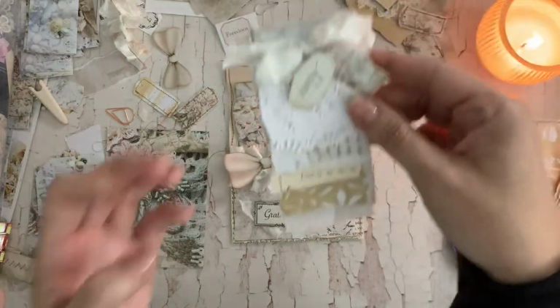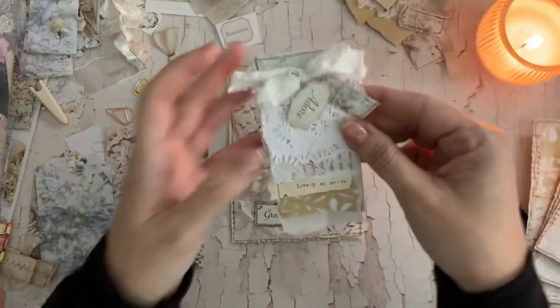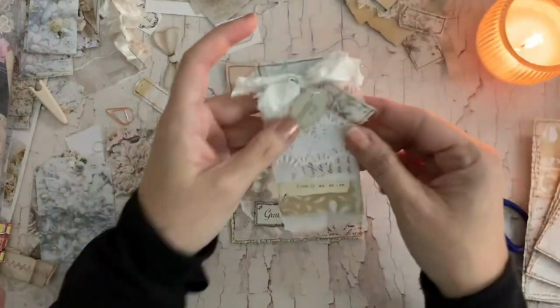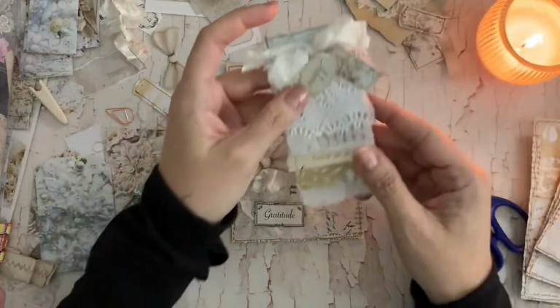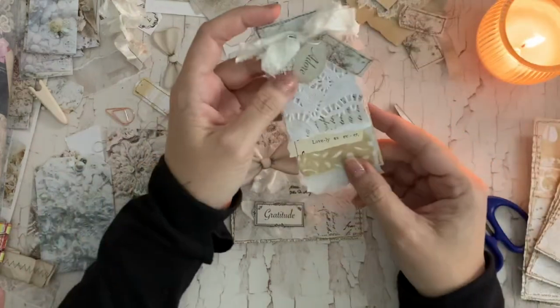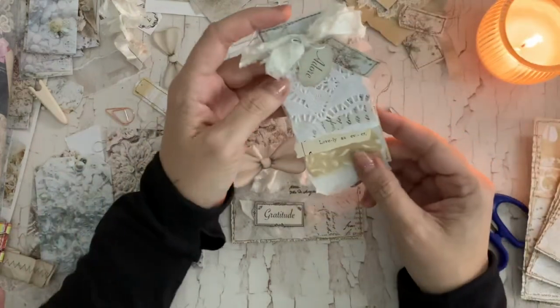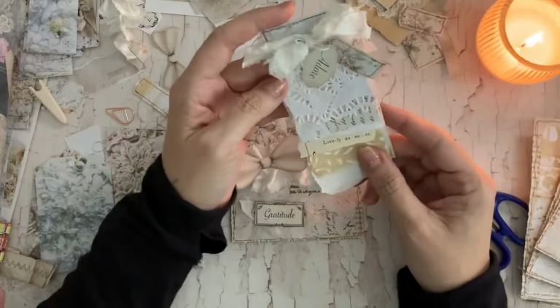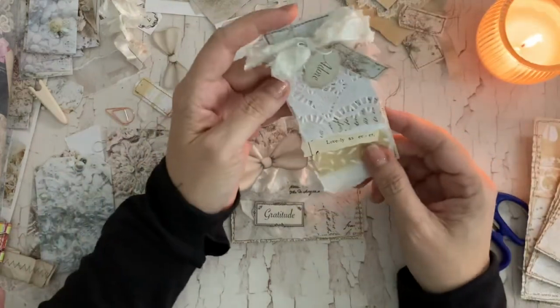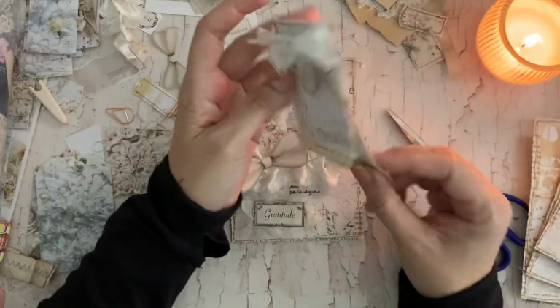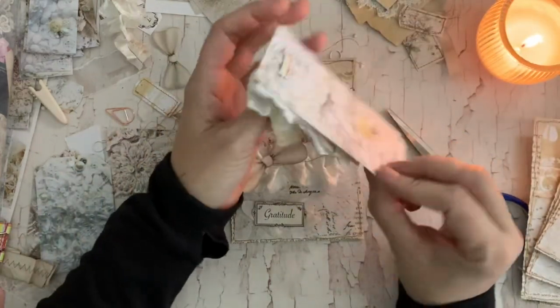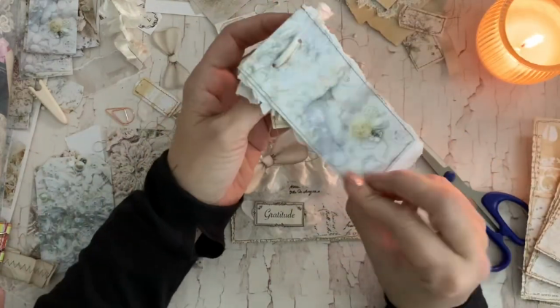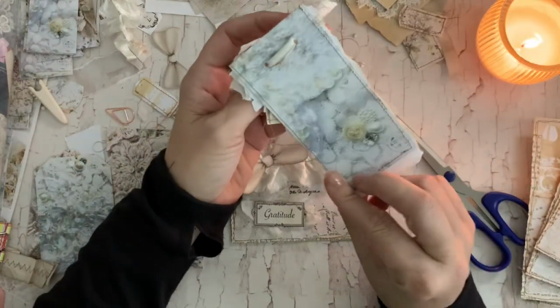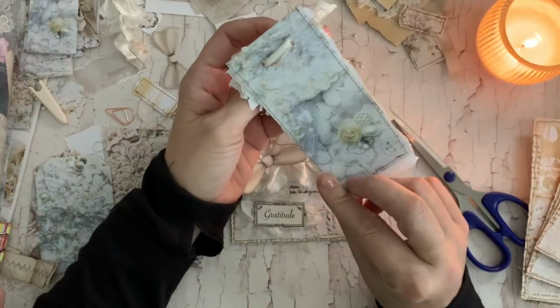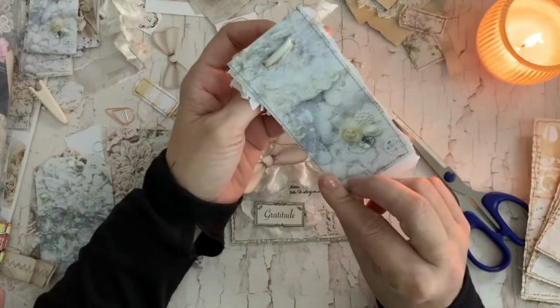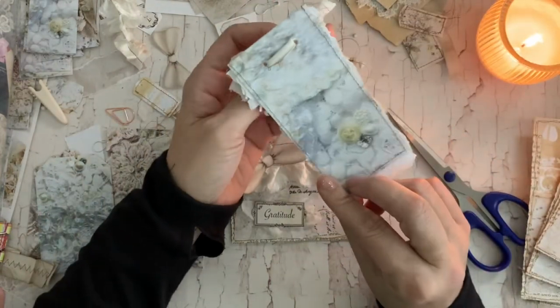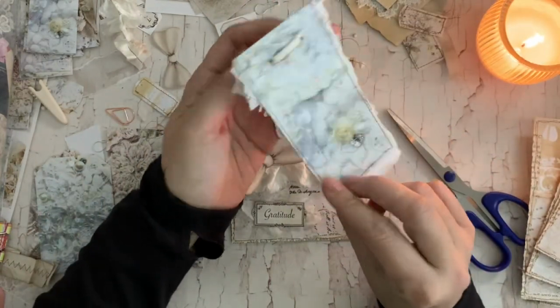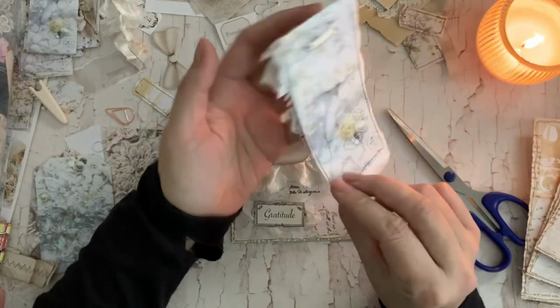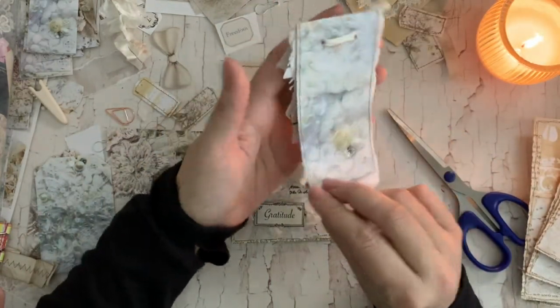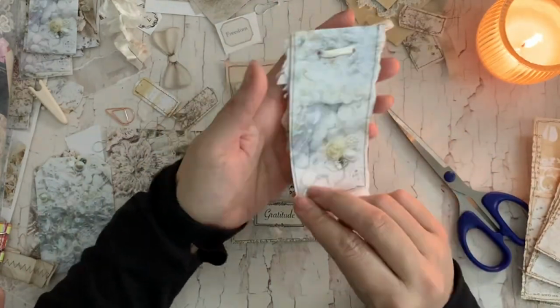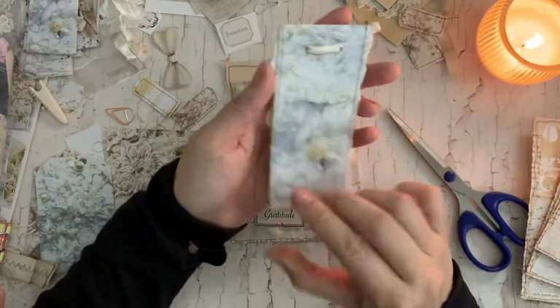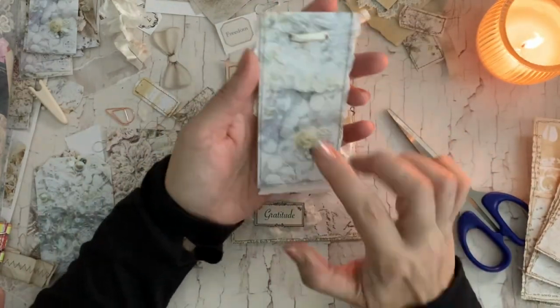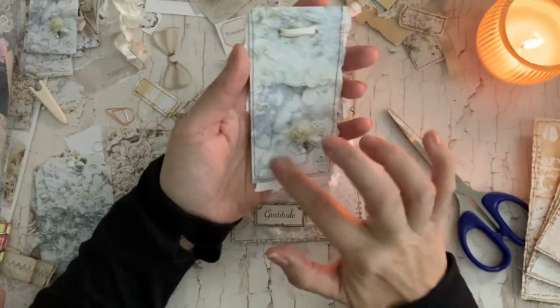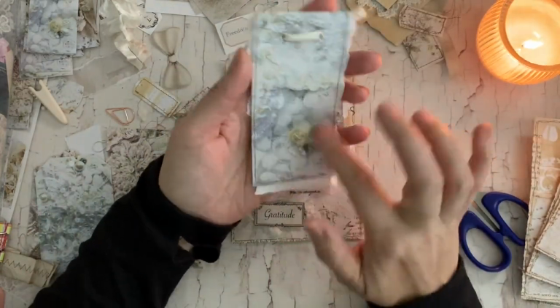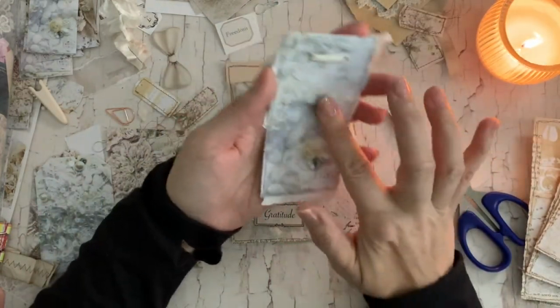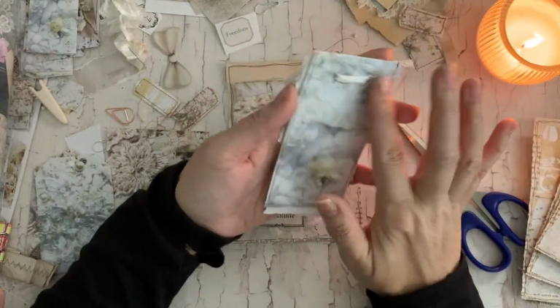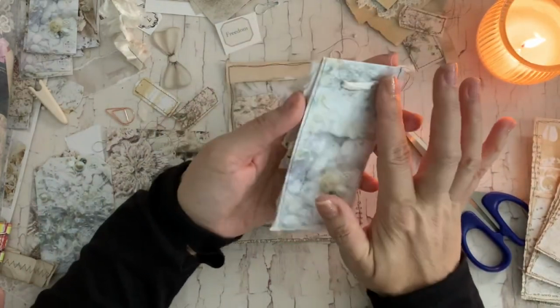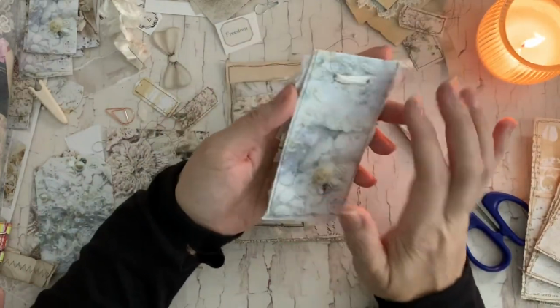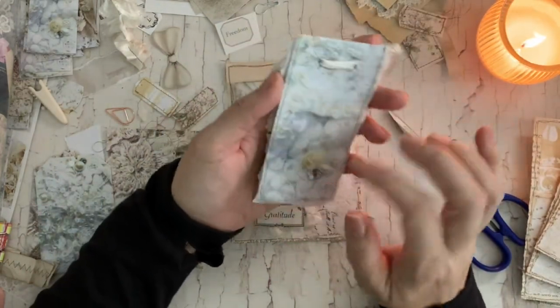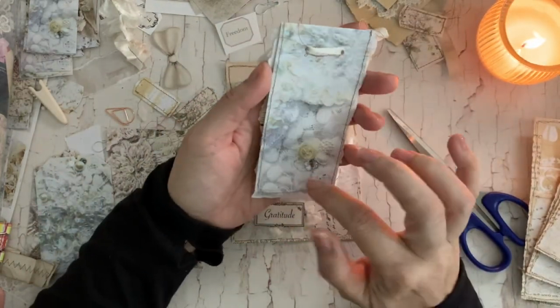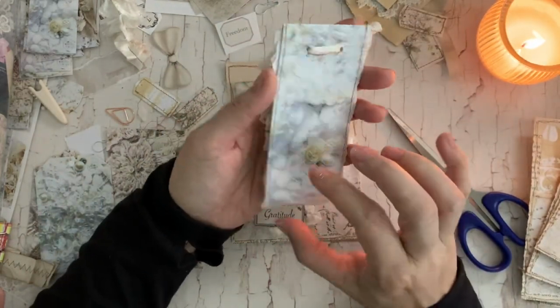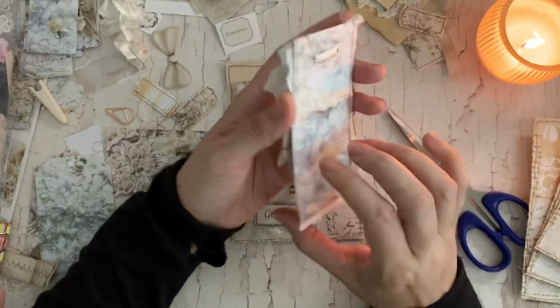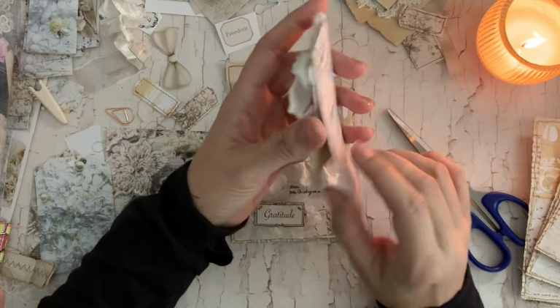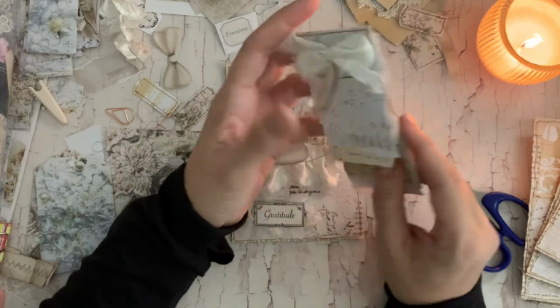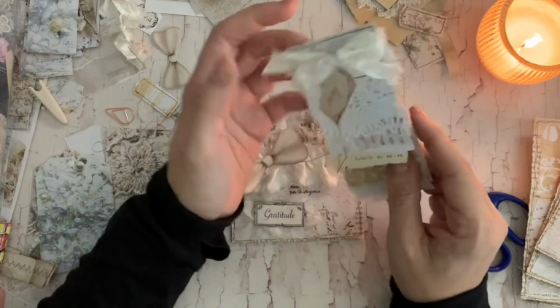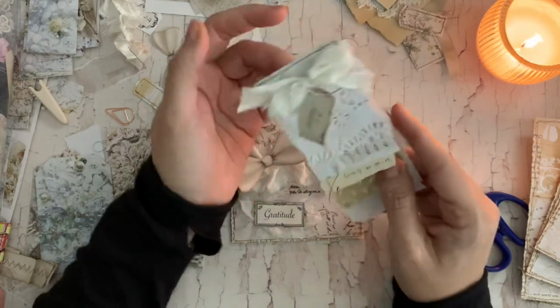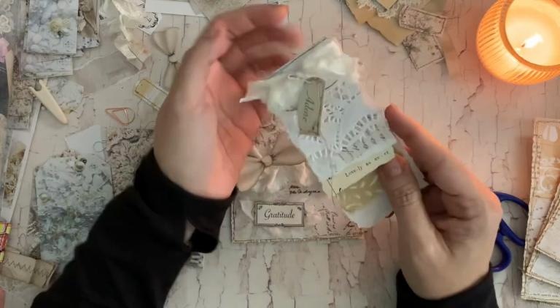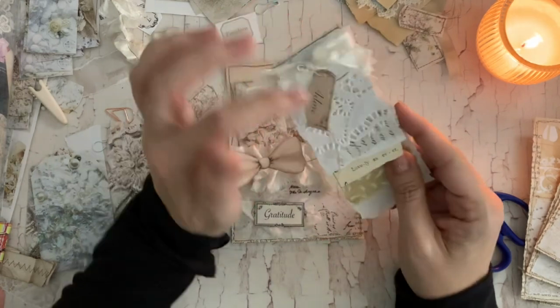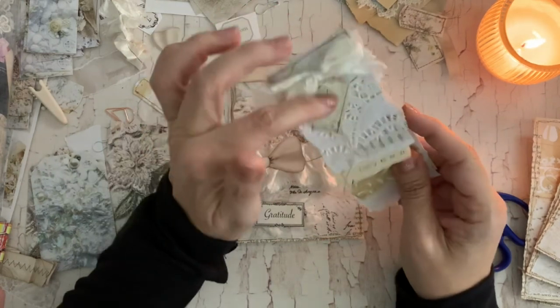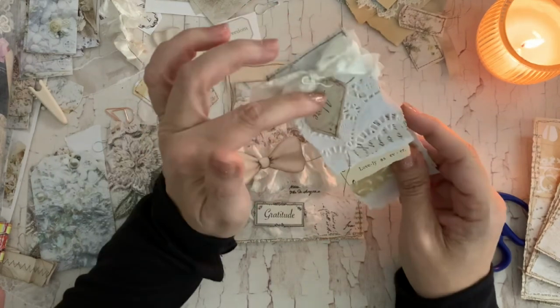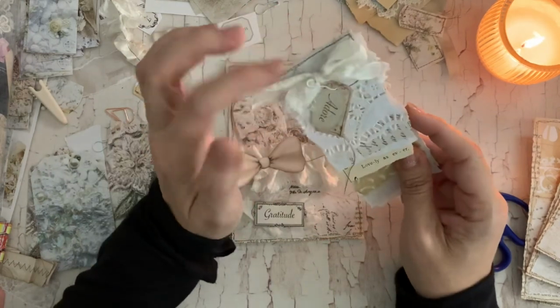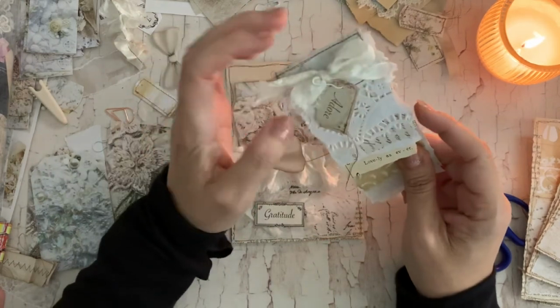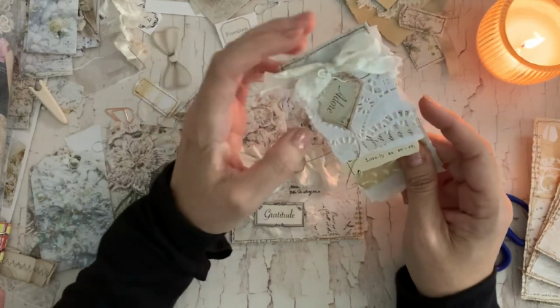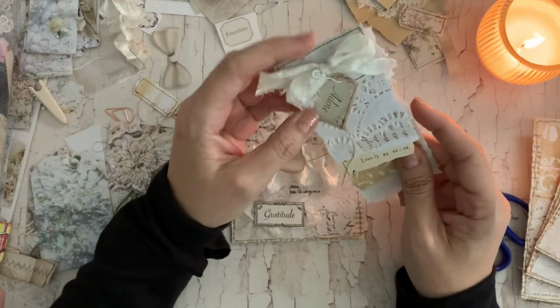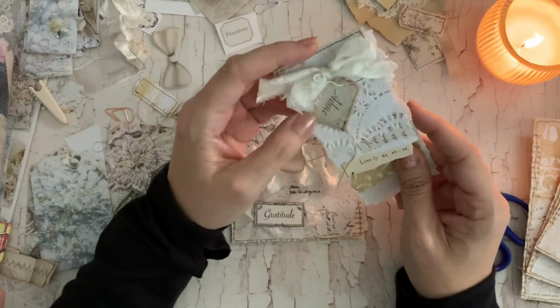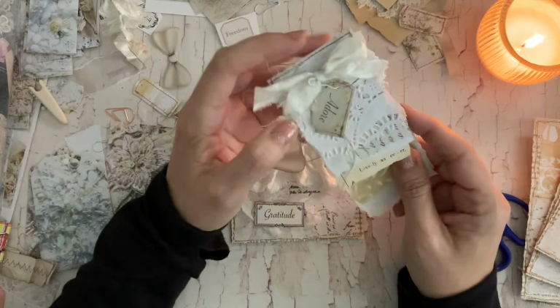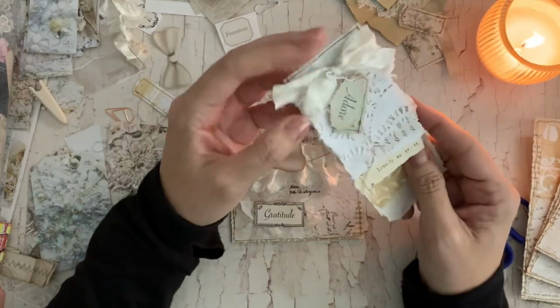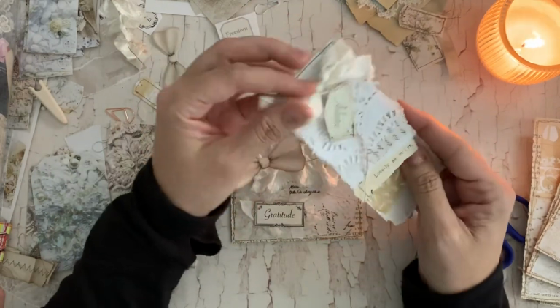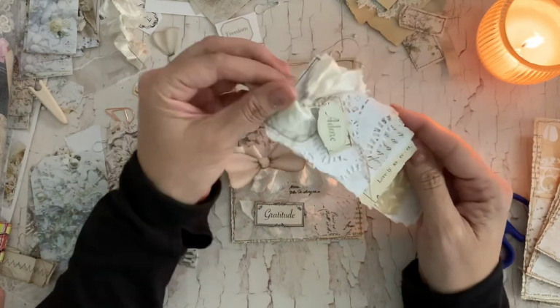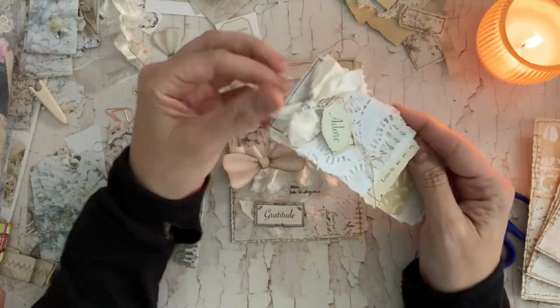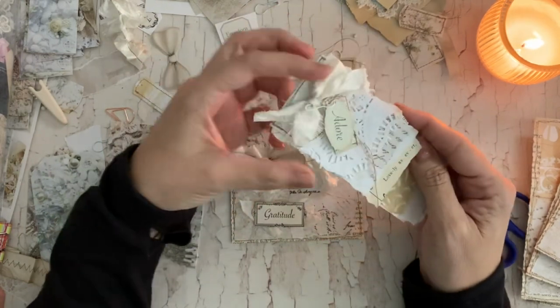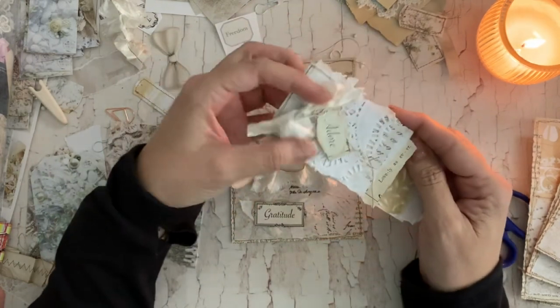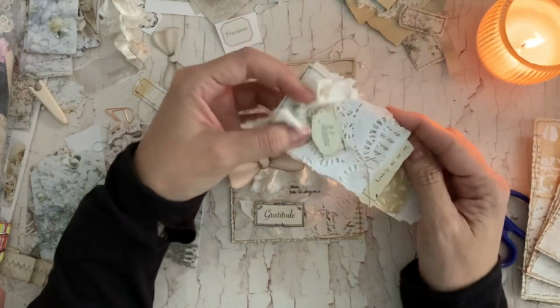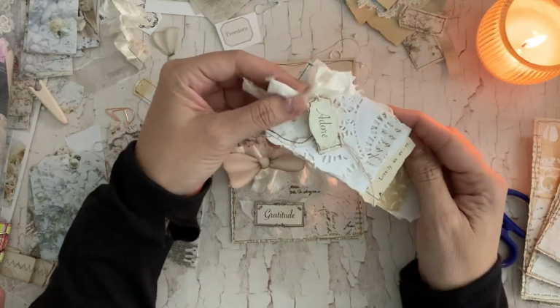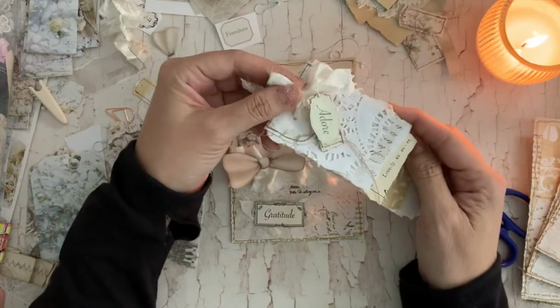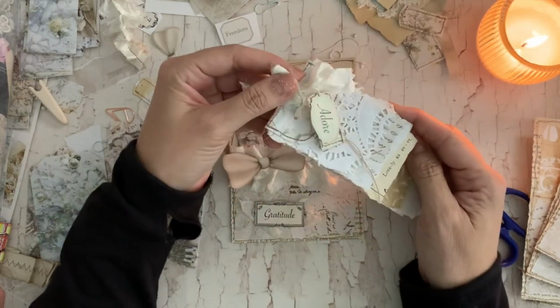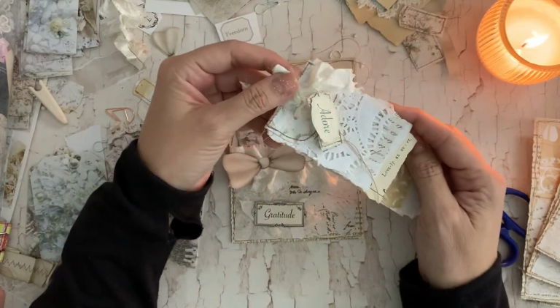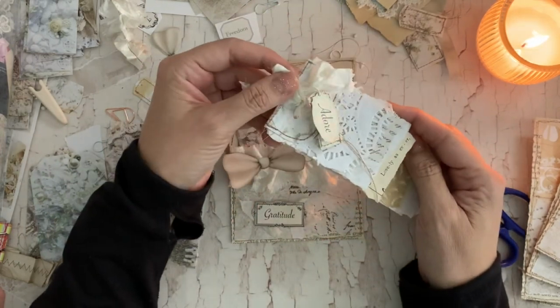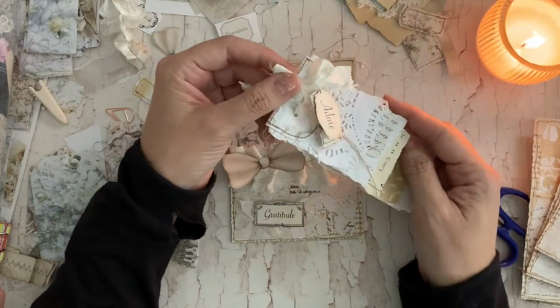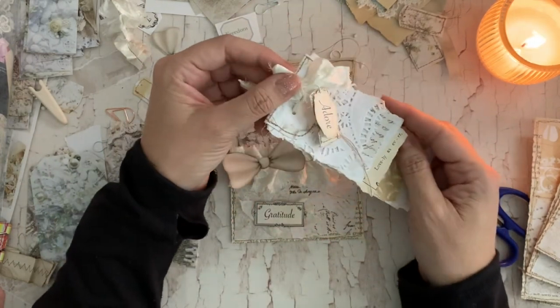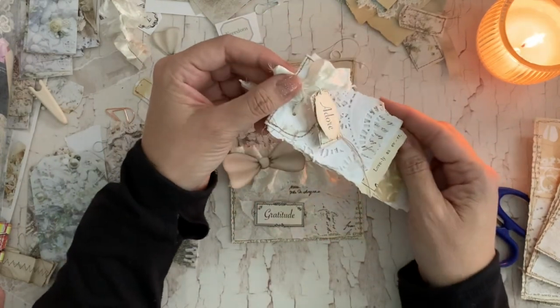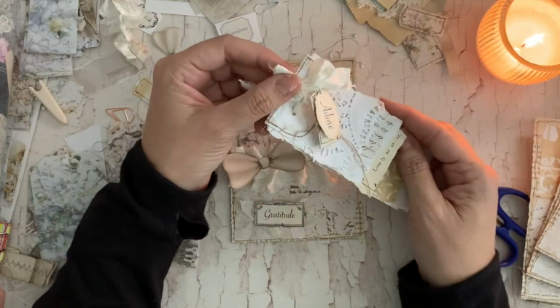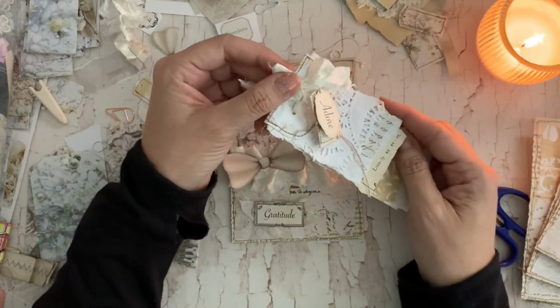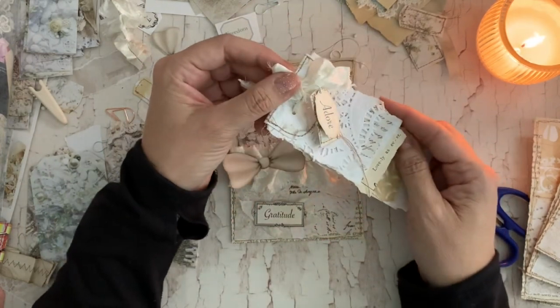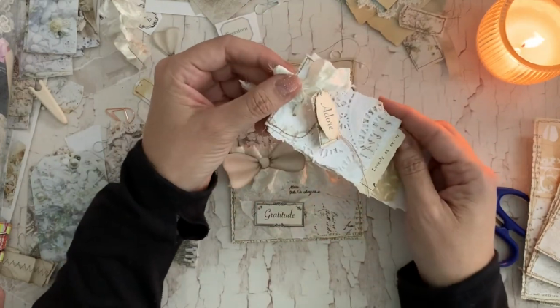These were super fun because literally you just cut the tag out and fold over the top about an inch and a quarter.